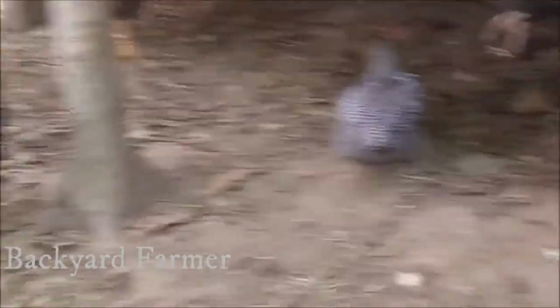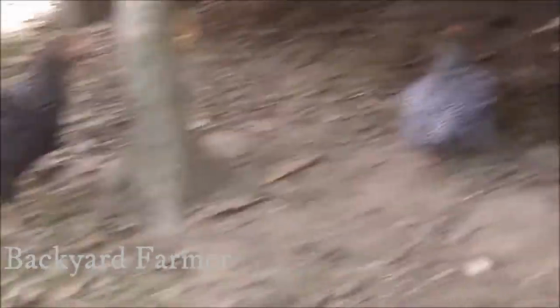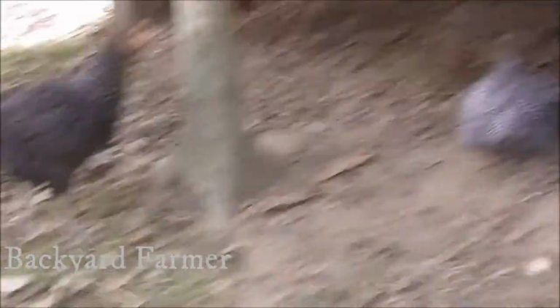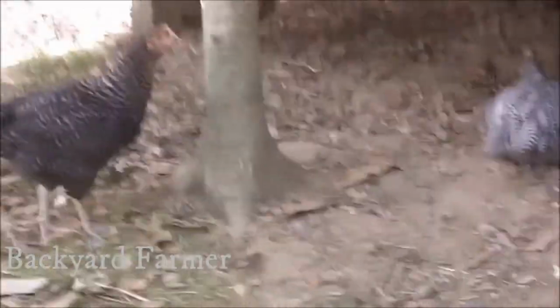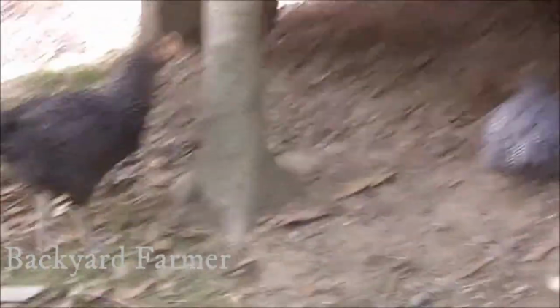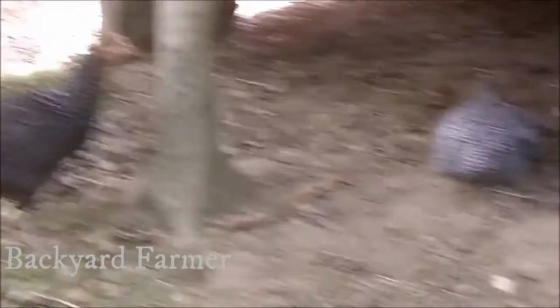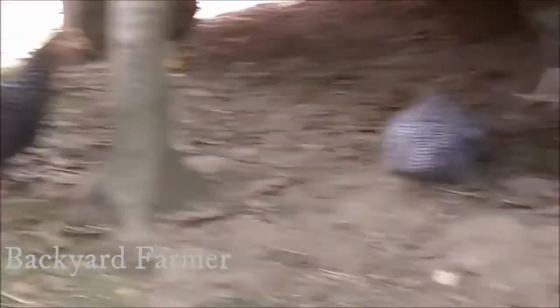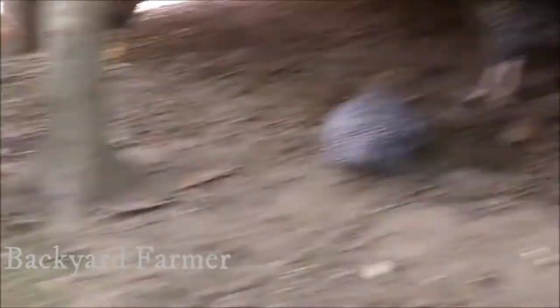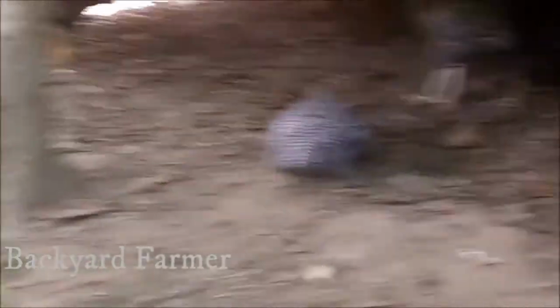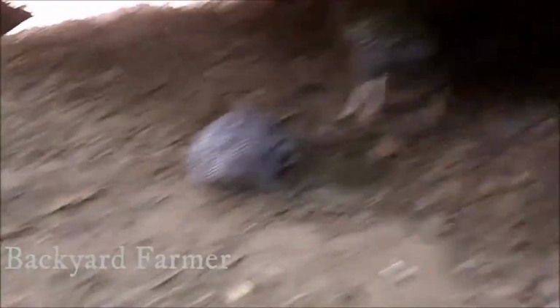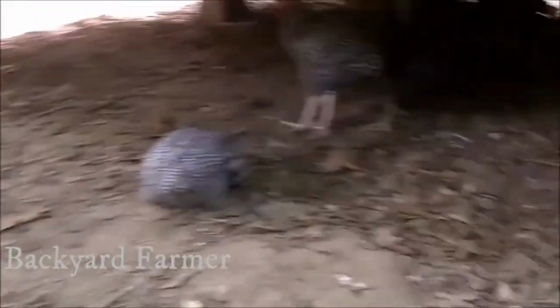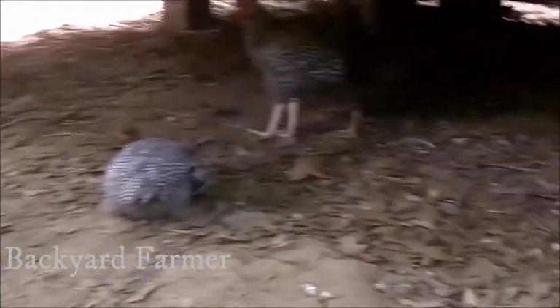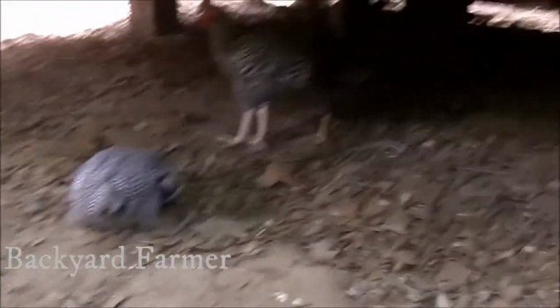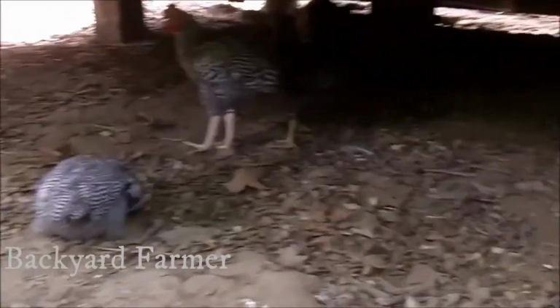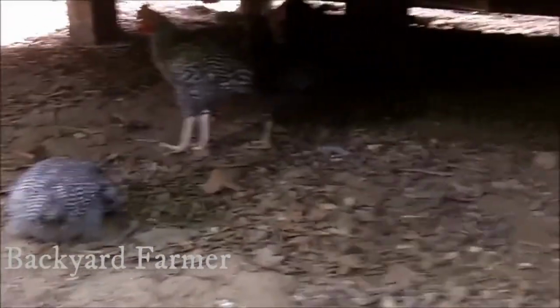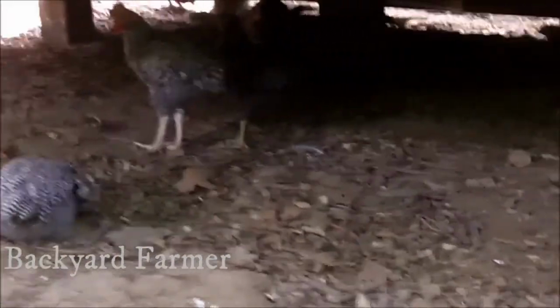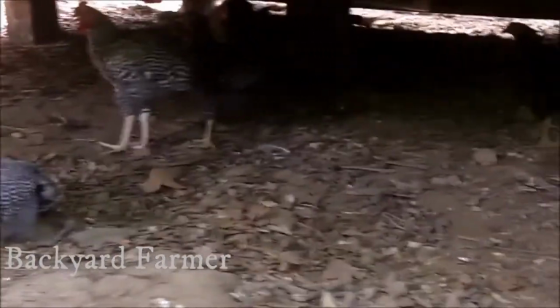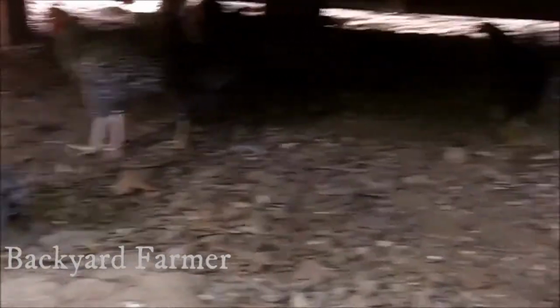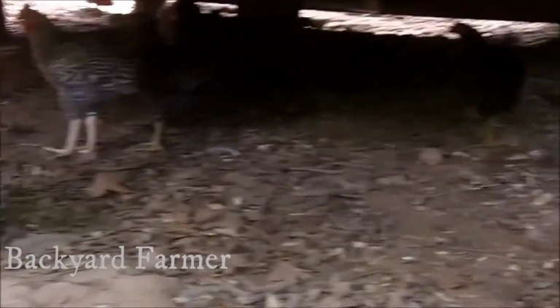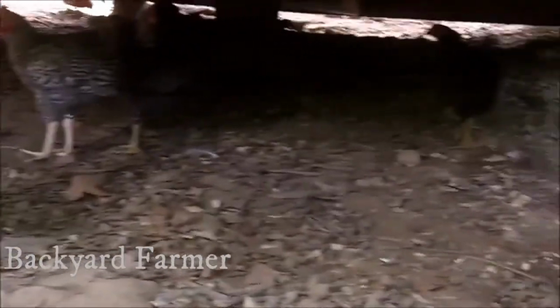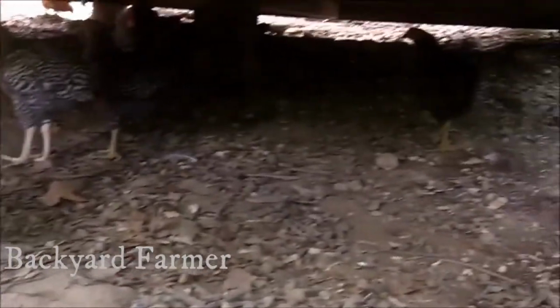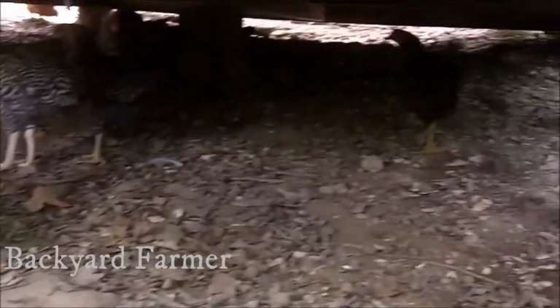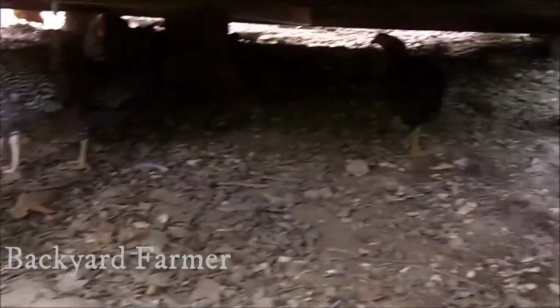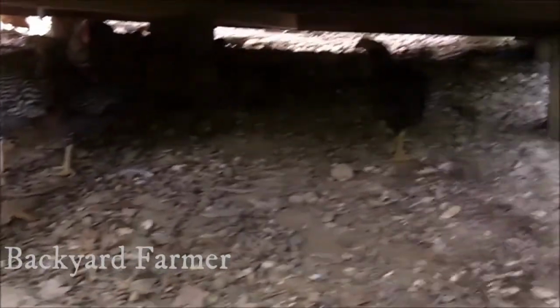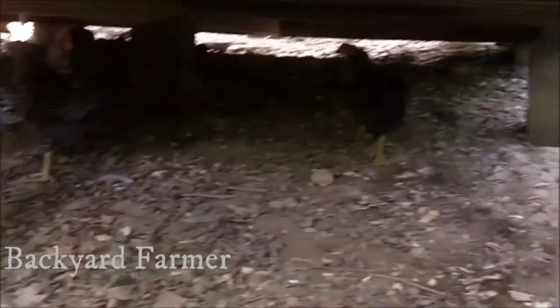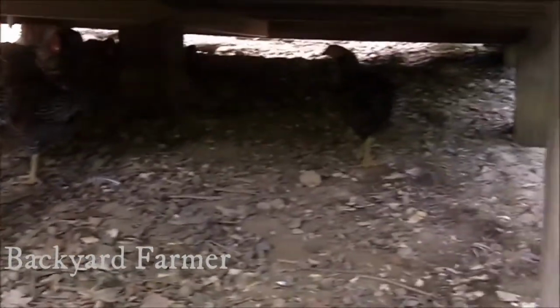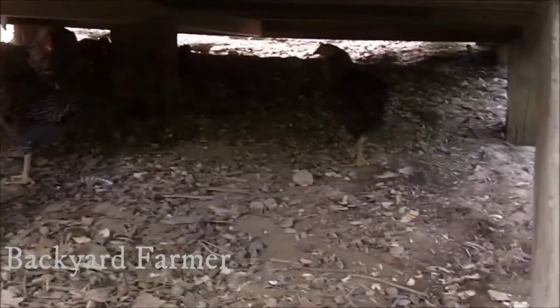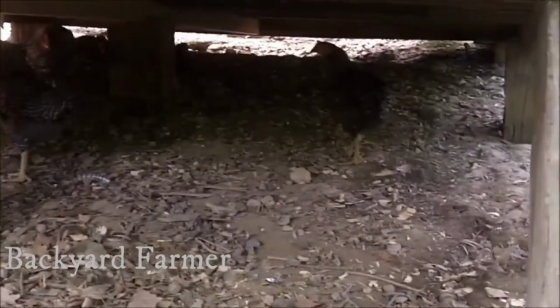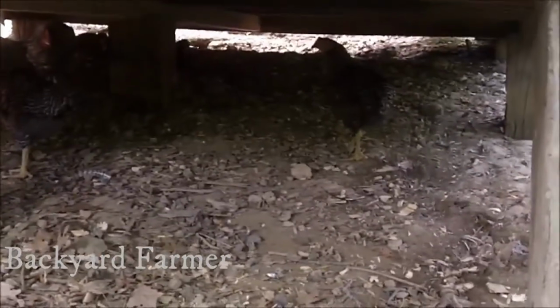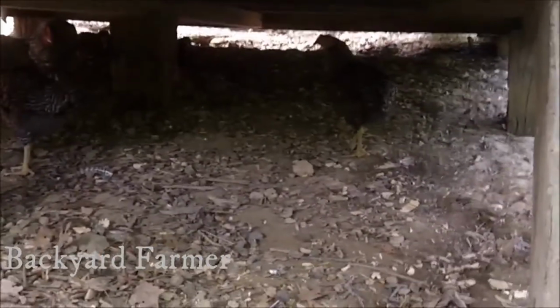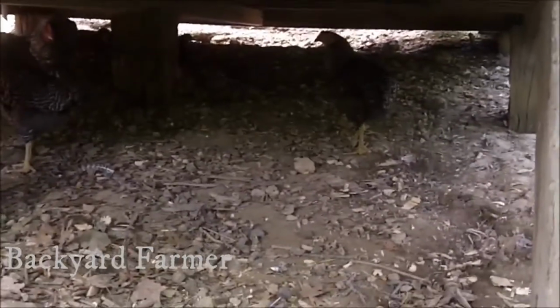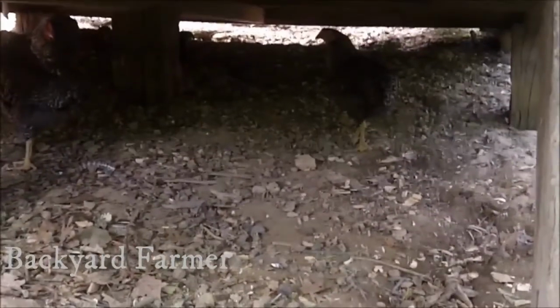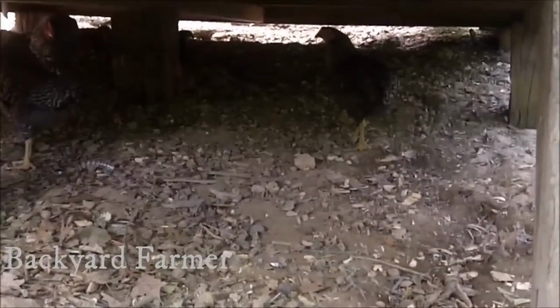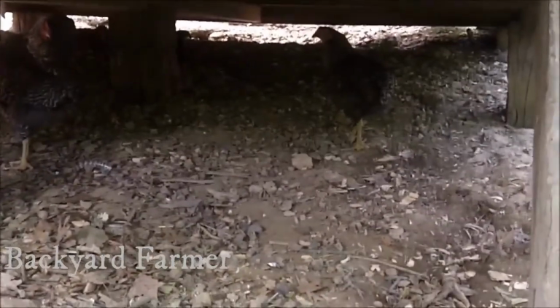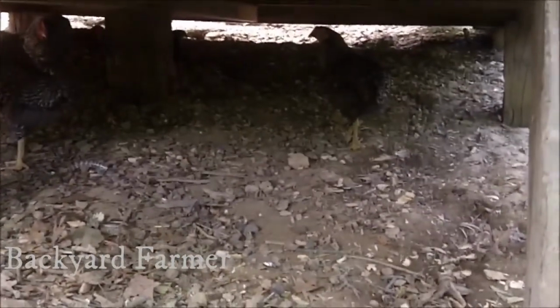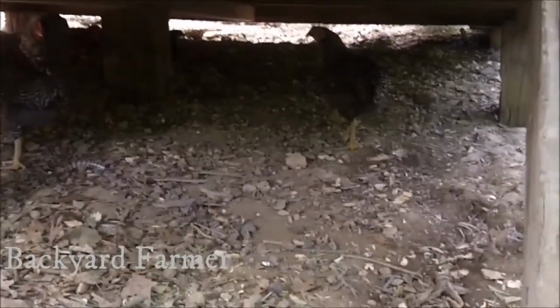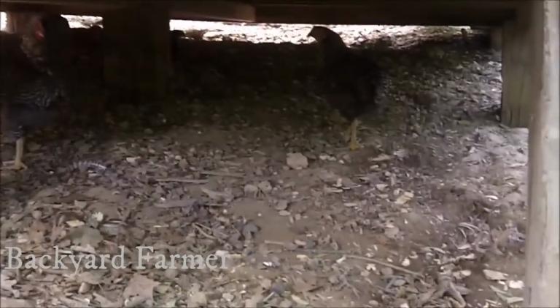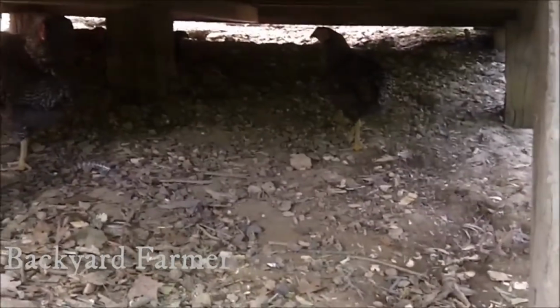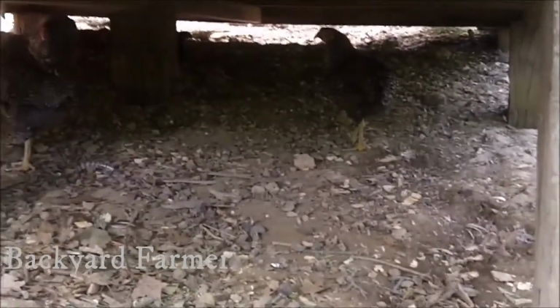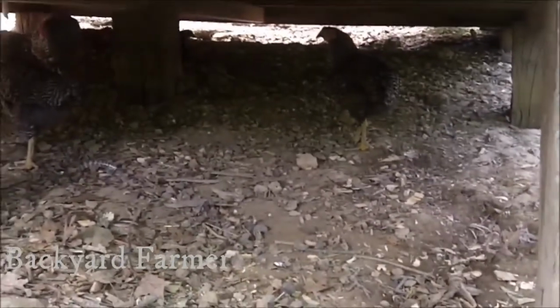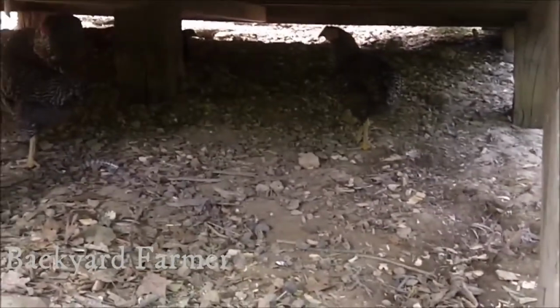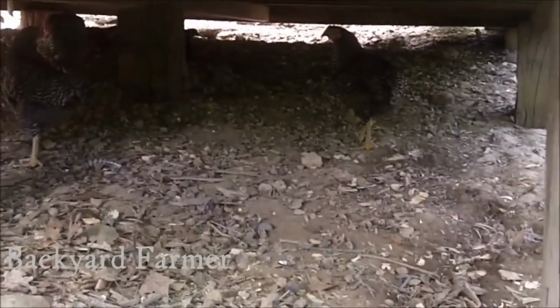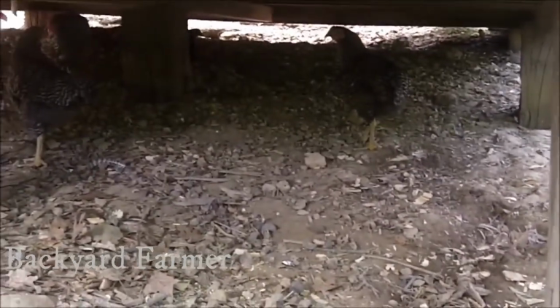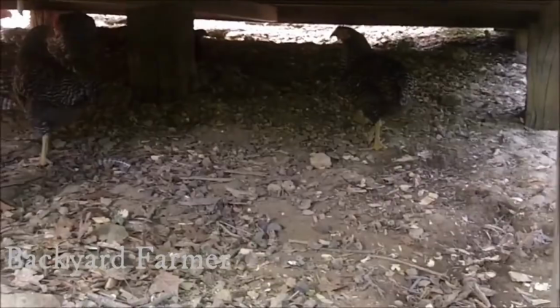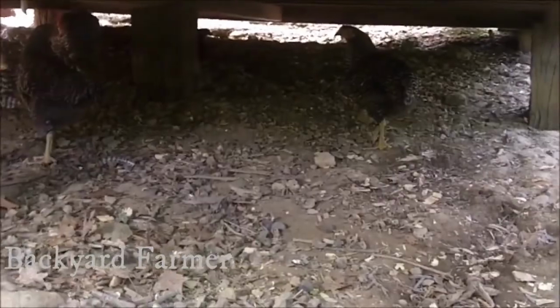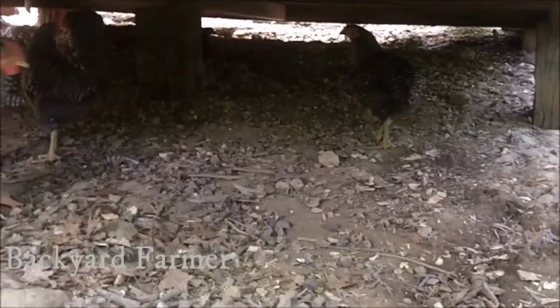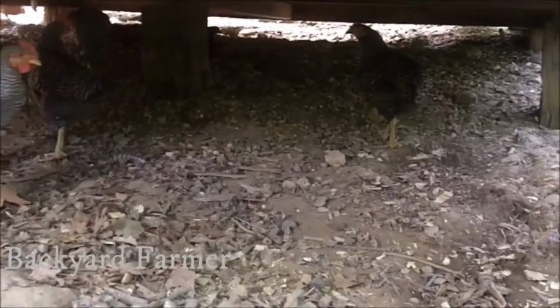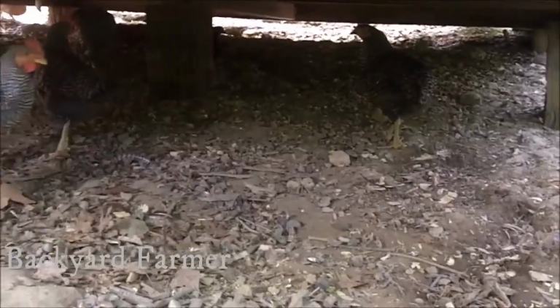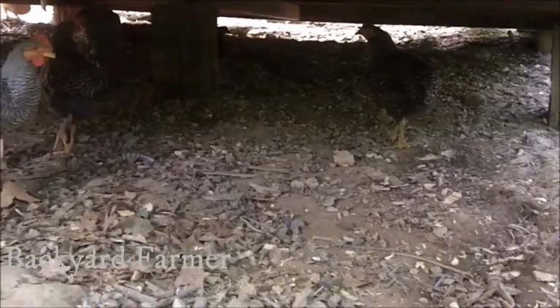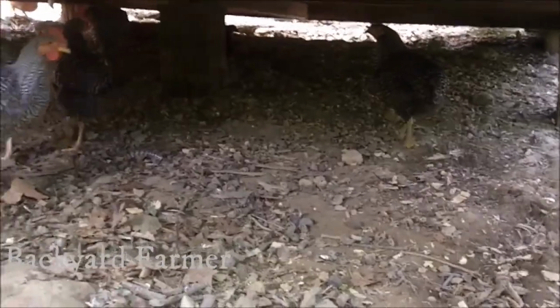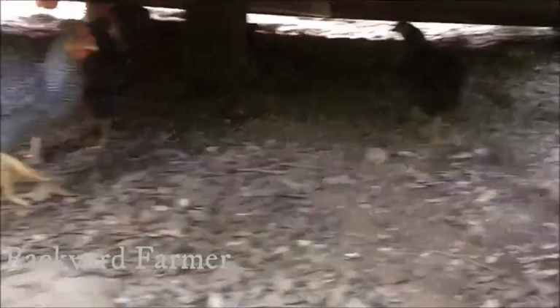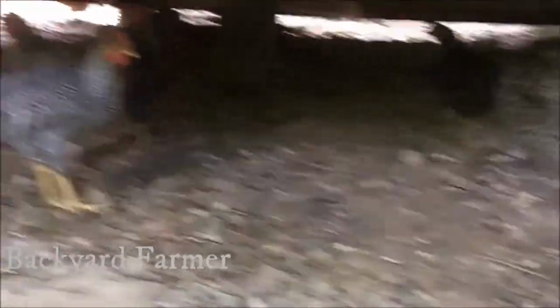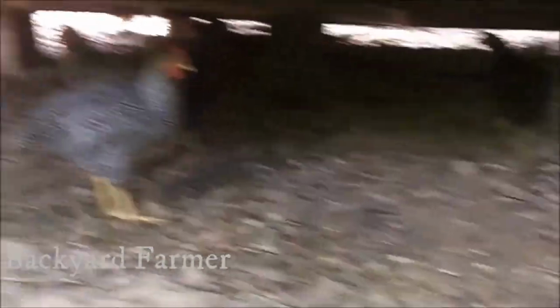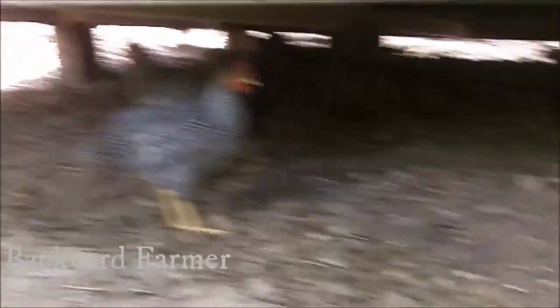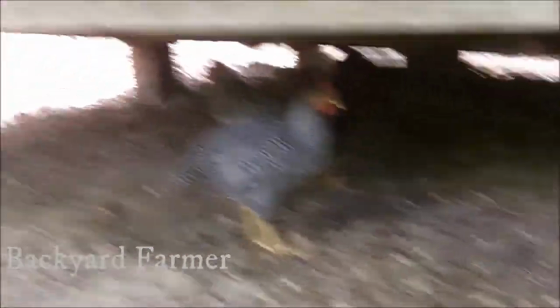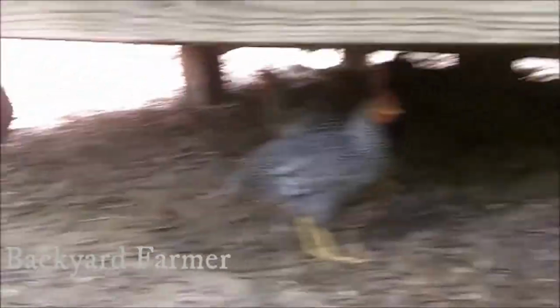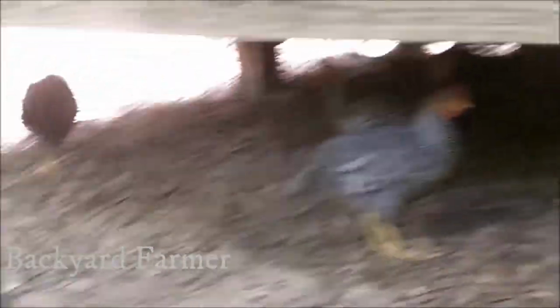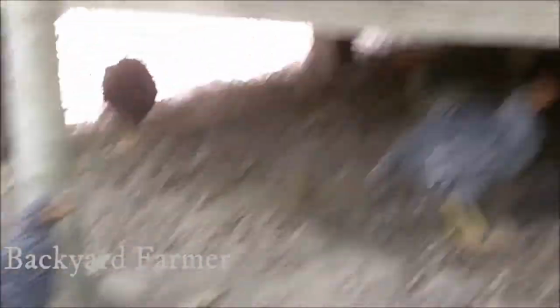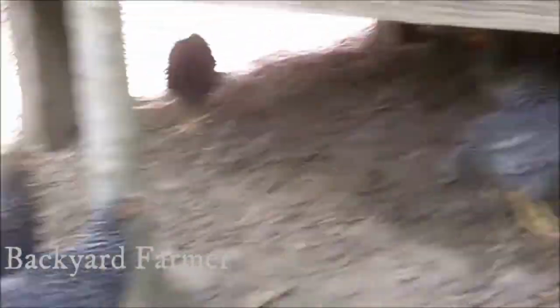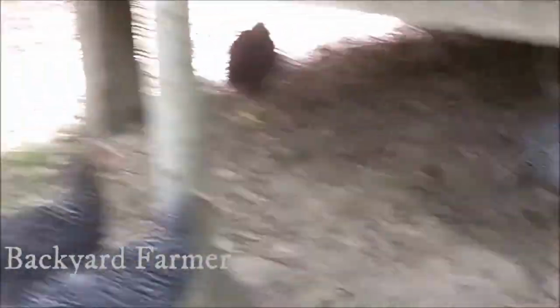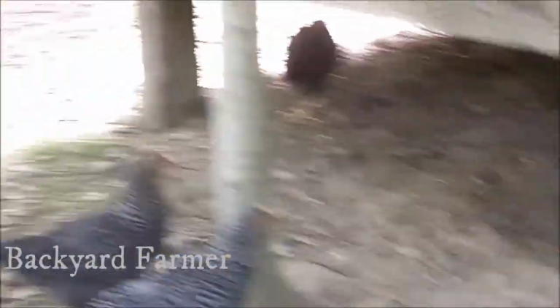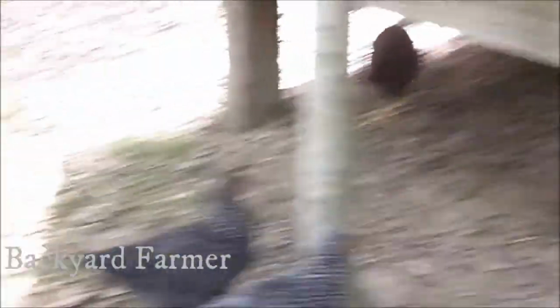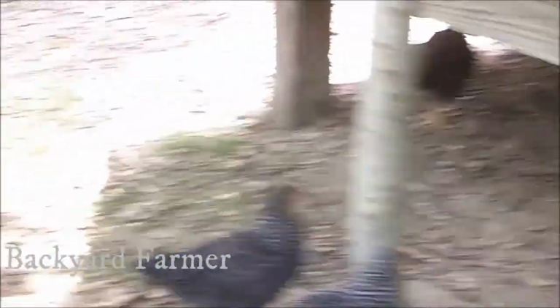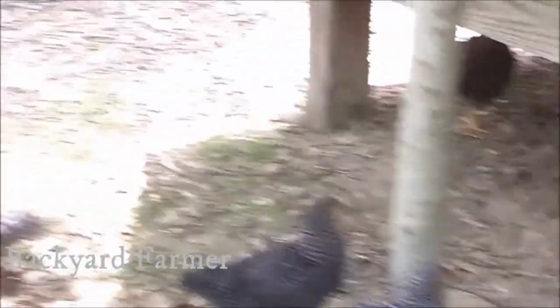Here are the chickens. One of their favorite hangouts in this hot weather is underneath here where it's nice and cool.